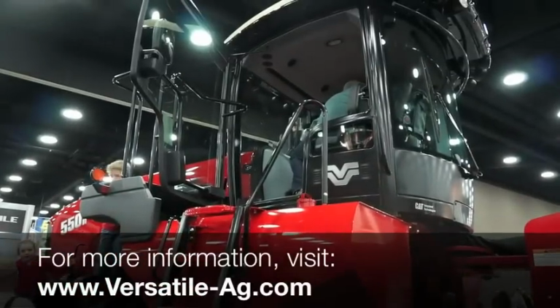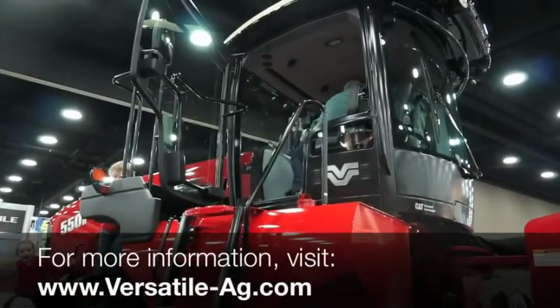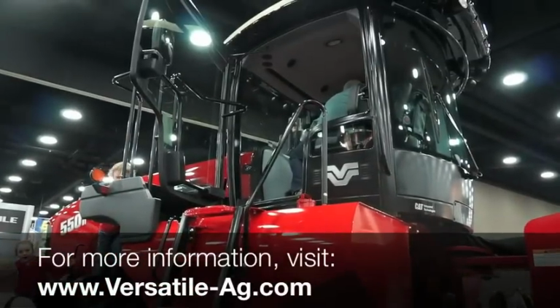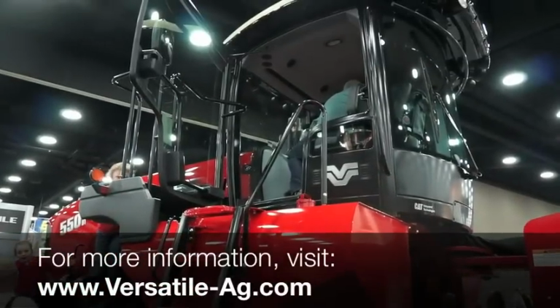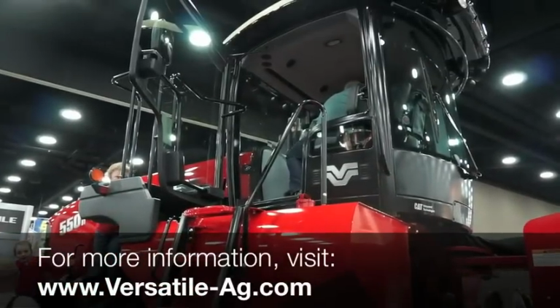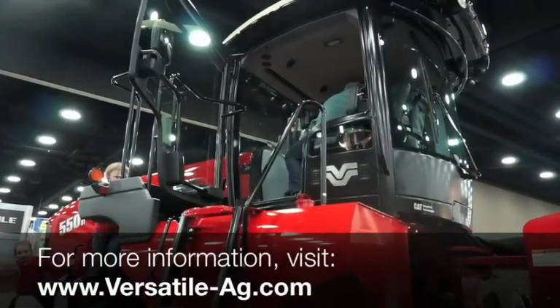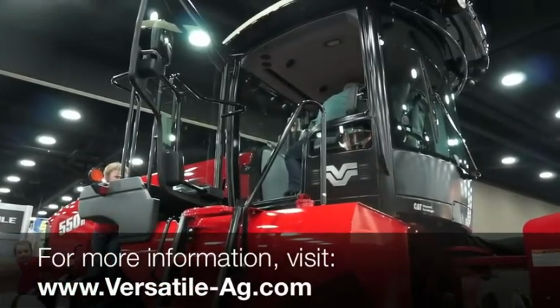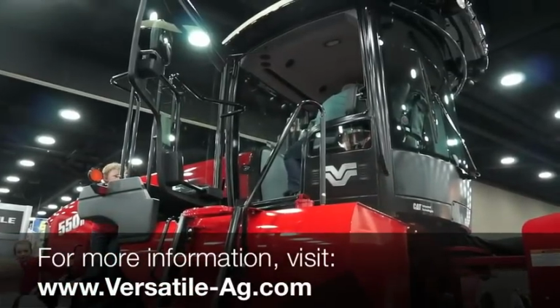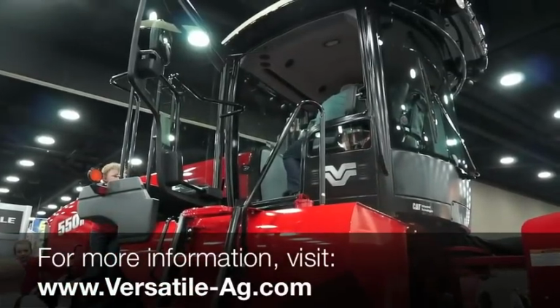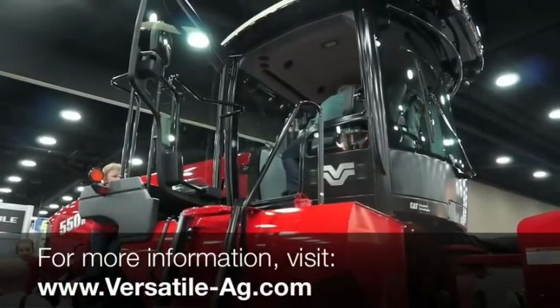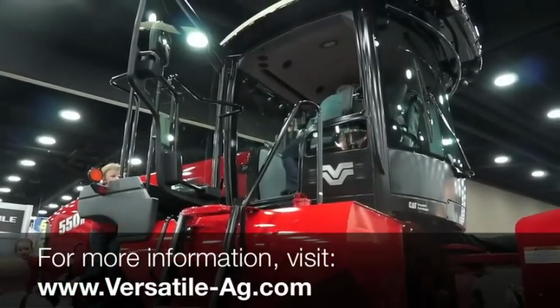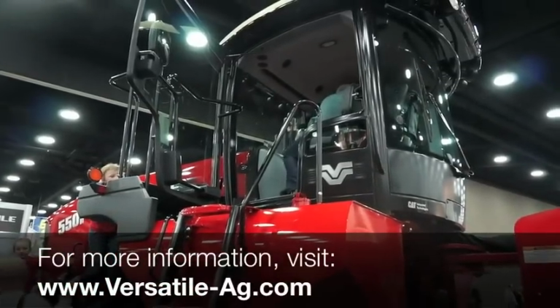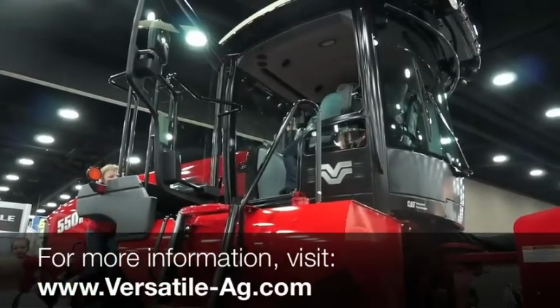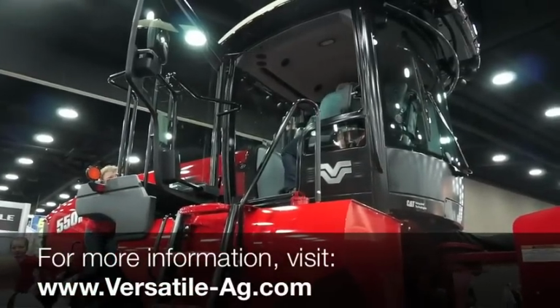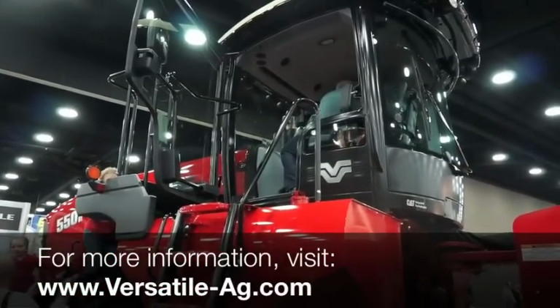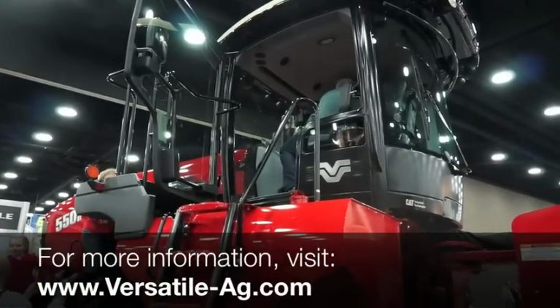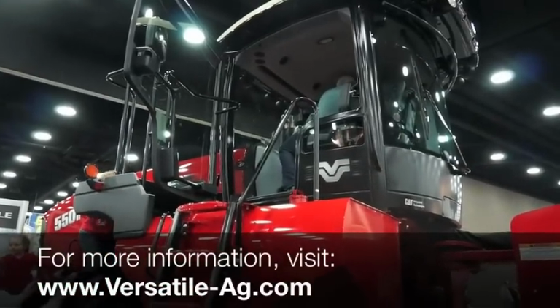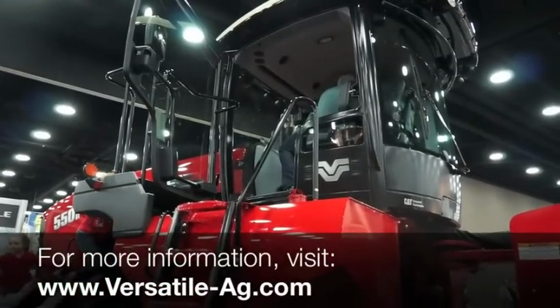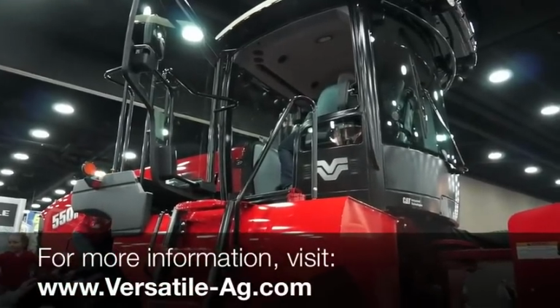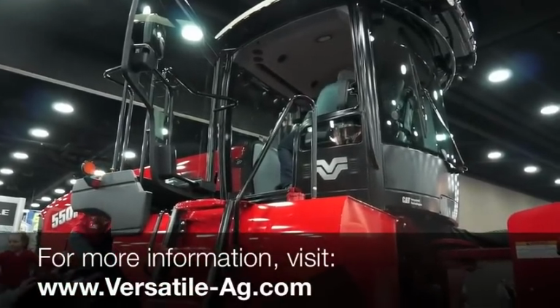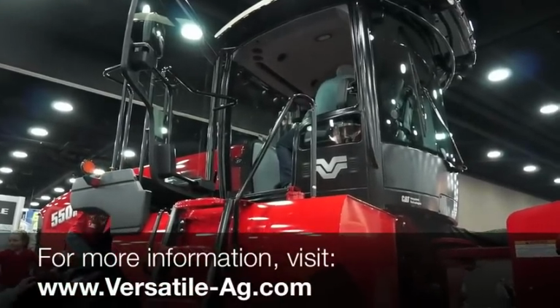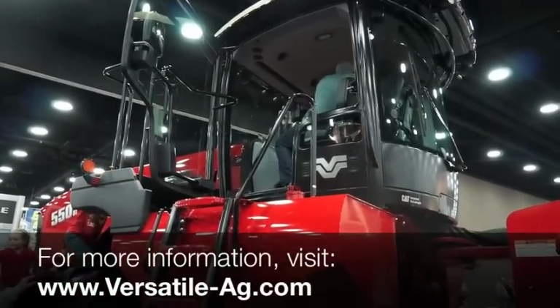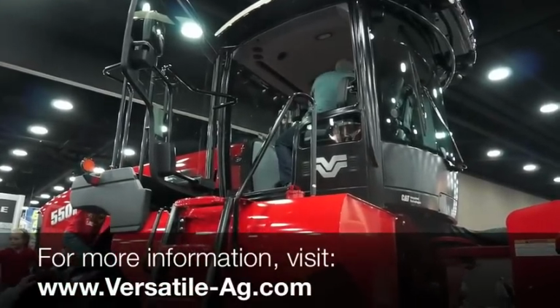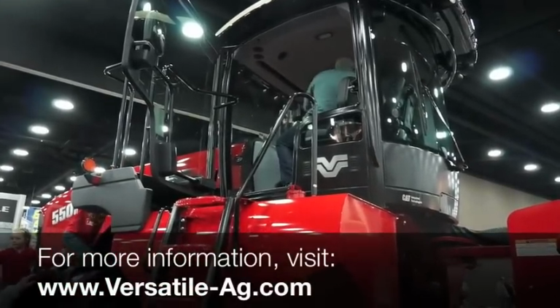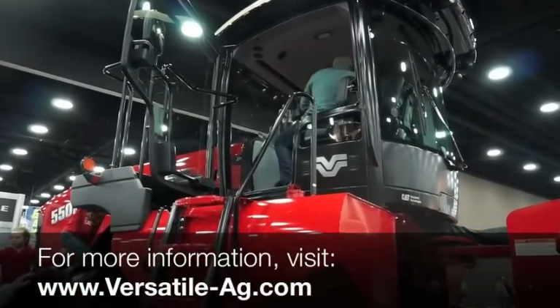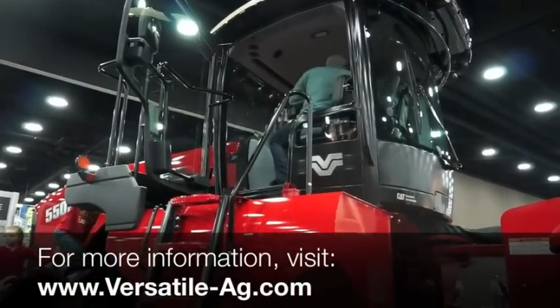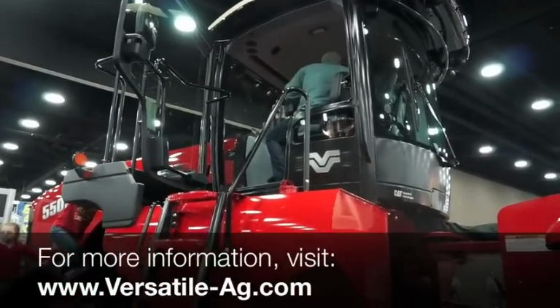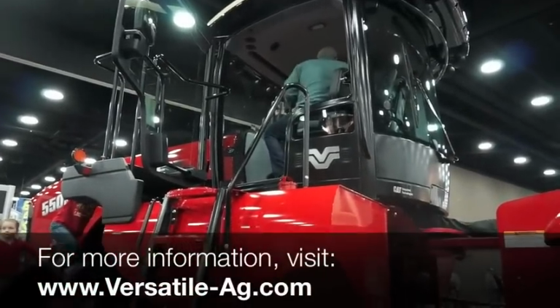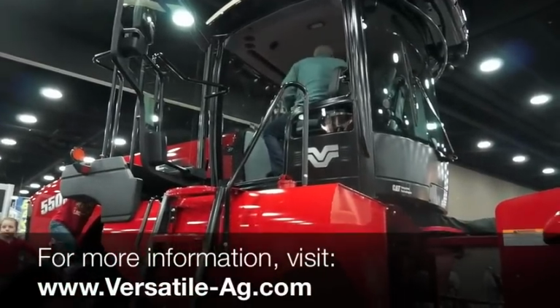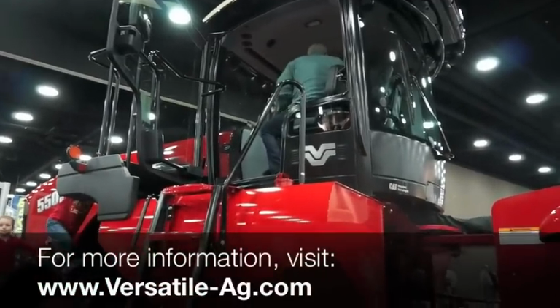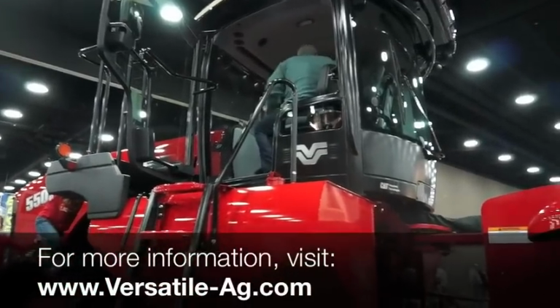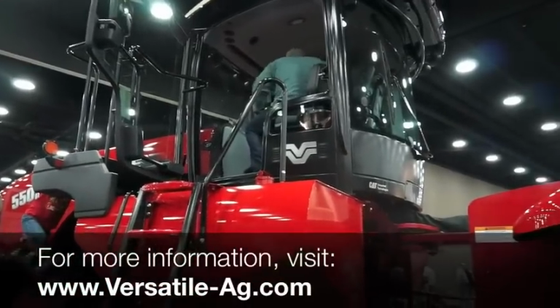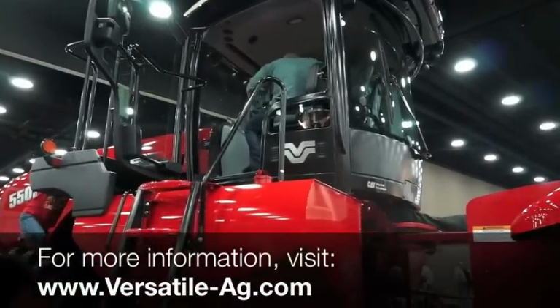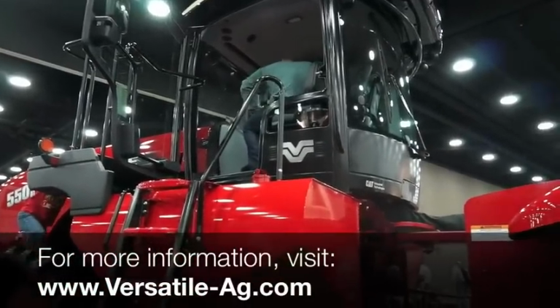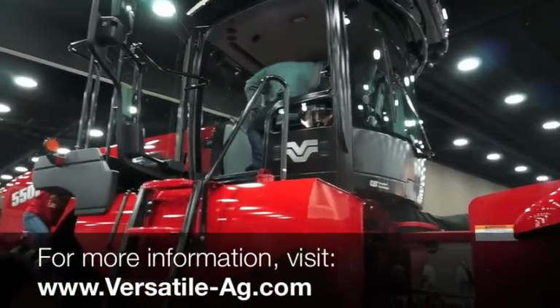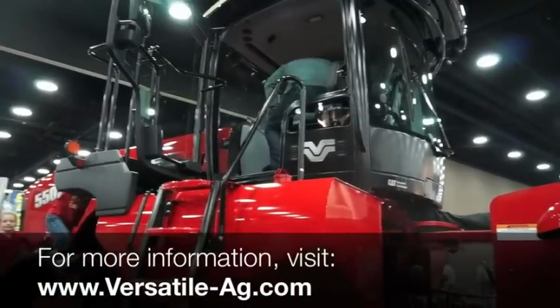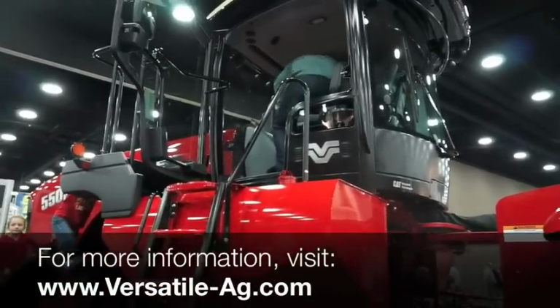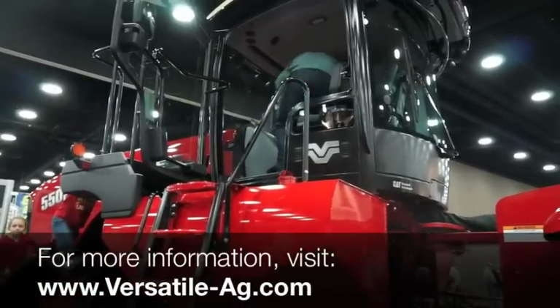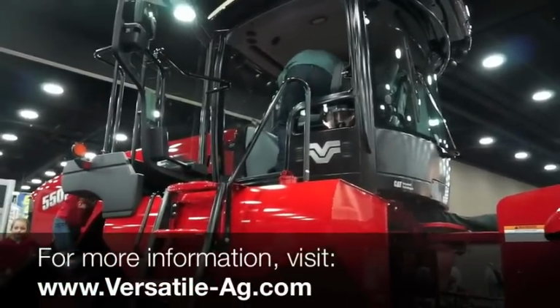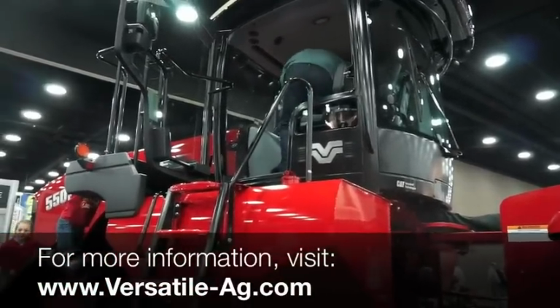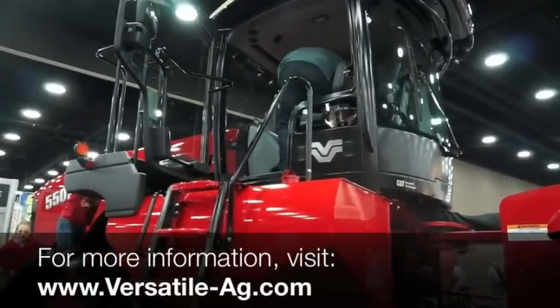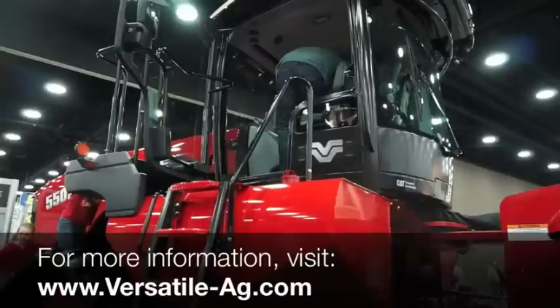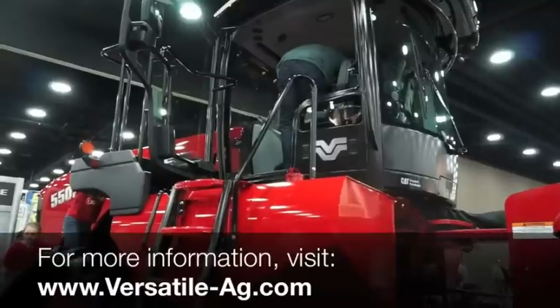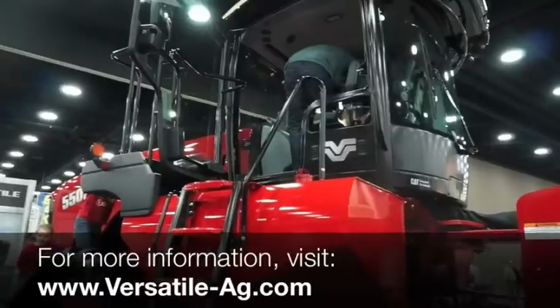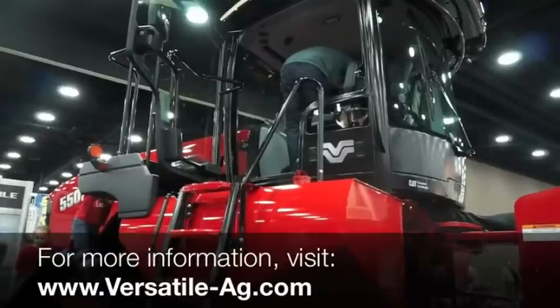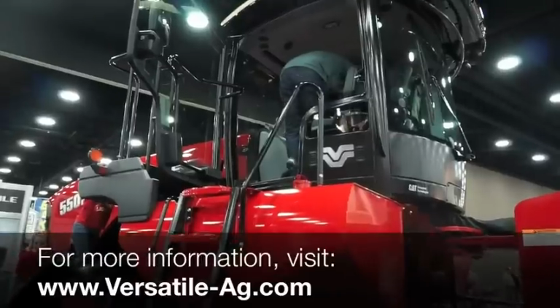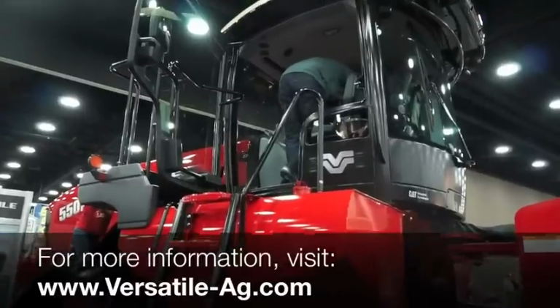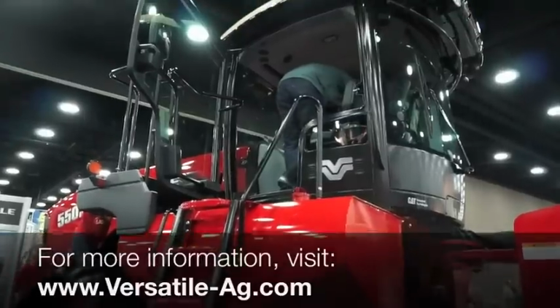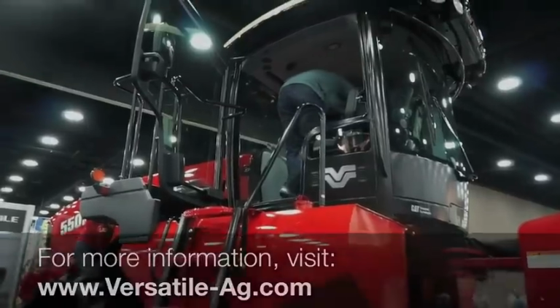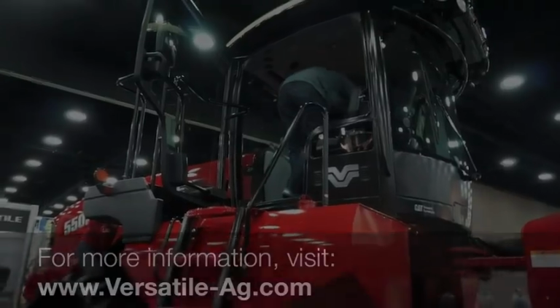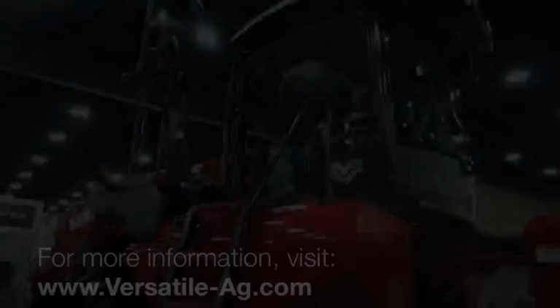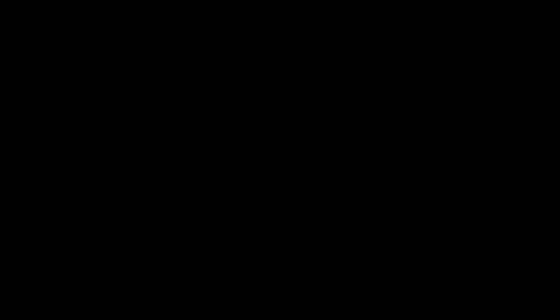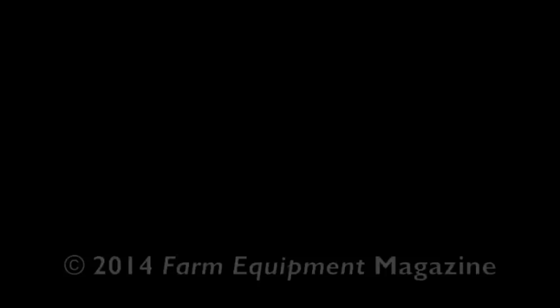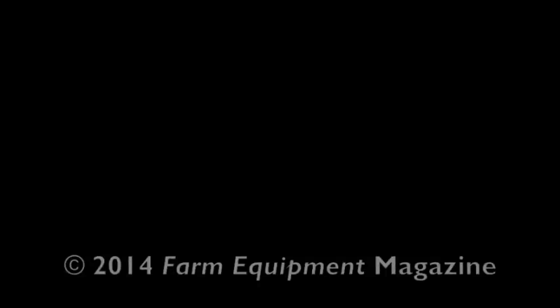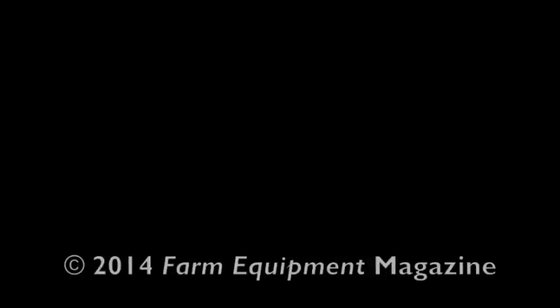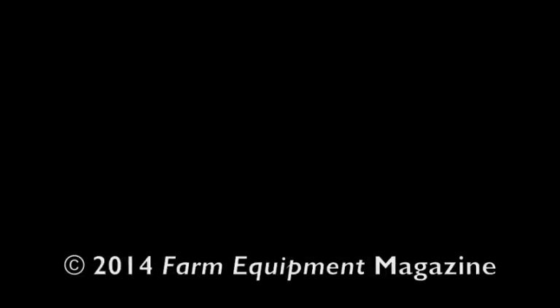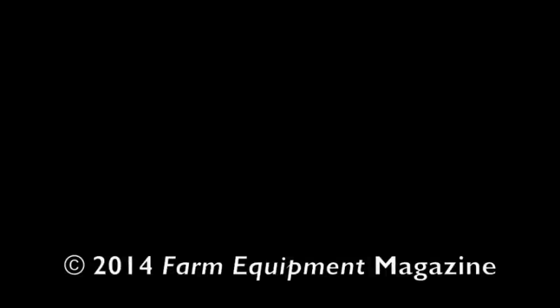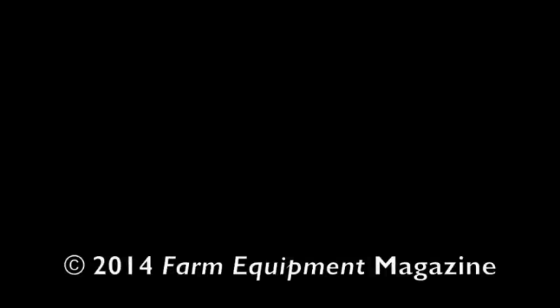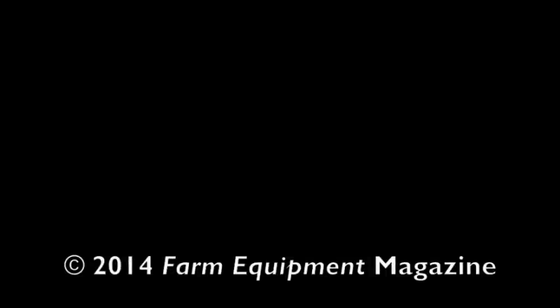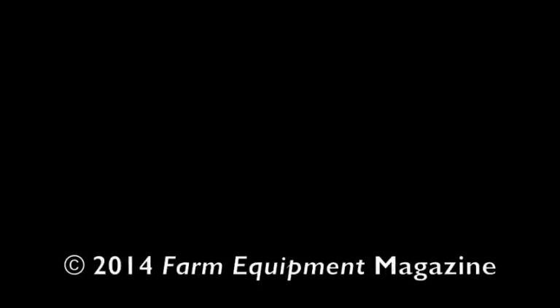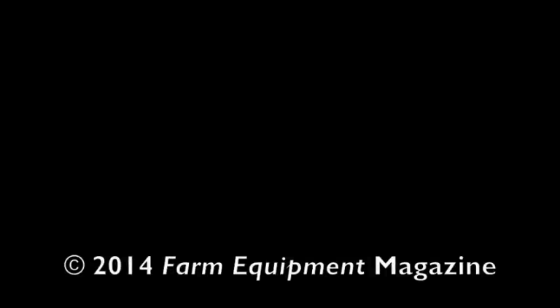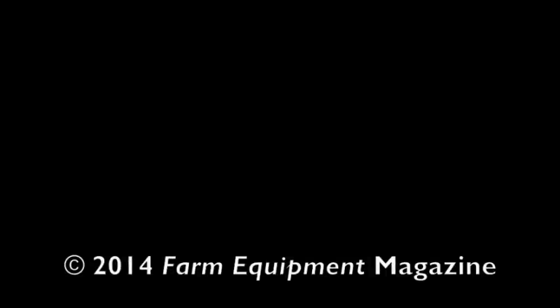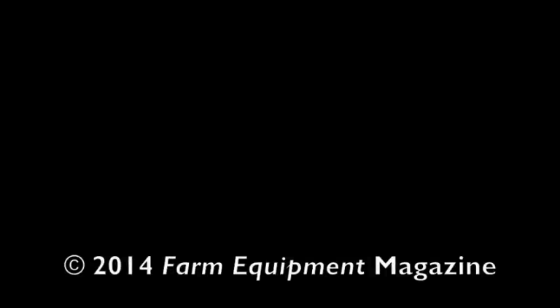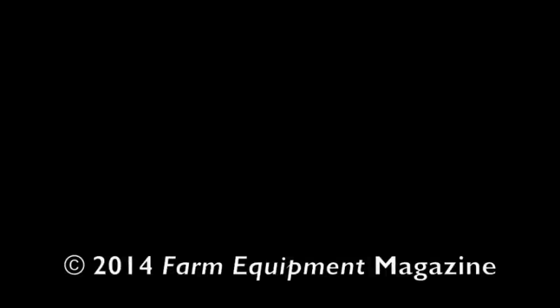We're very excited for the new products we have coming to market. For more information, you can go to our website at versatile-ag.com.